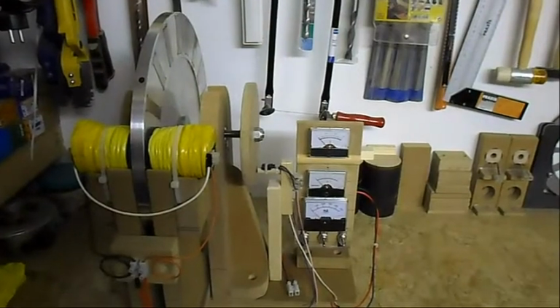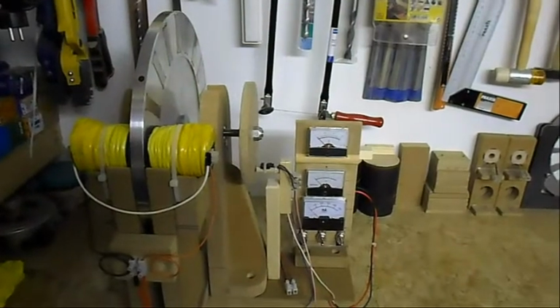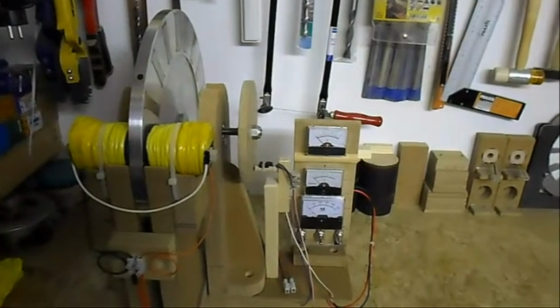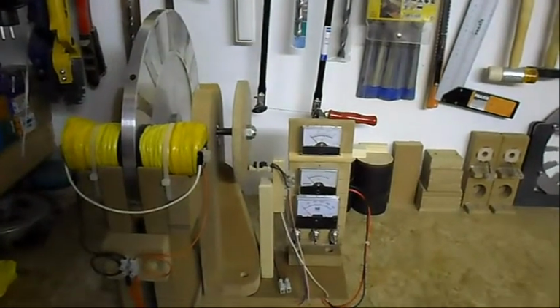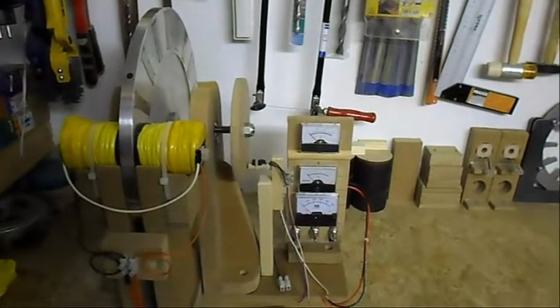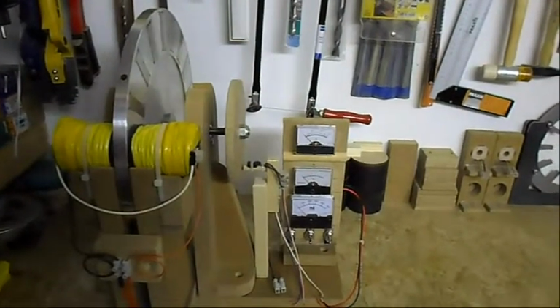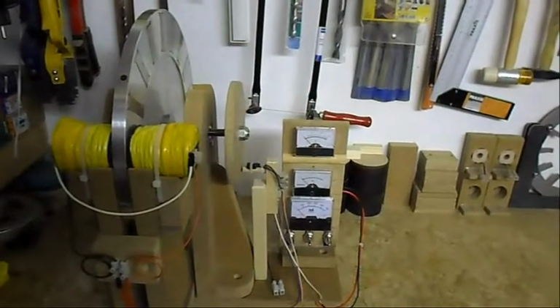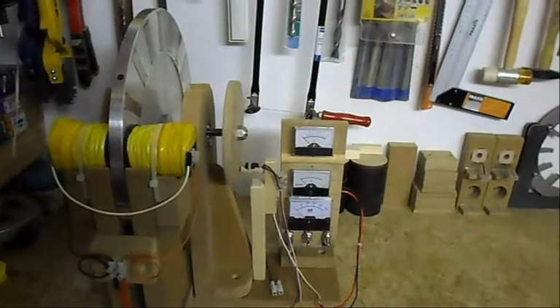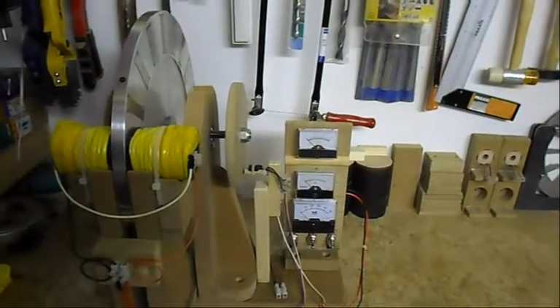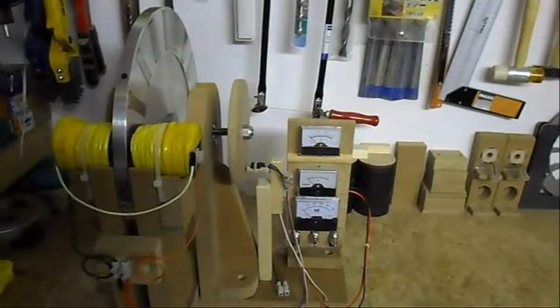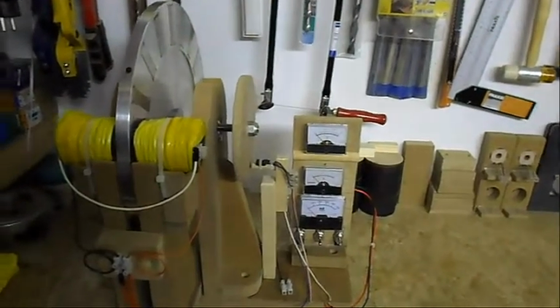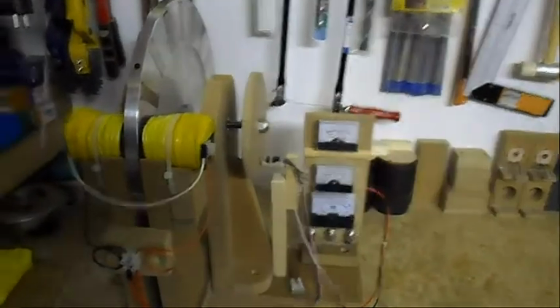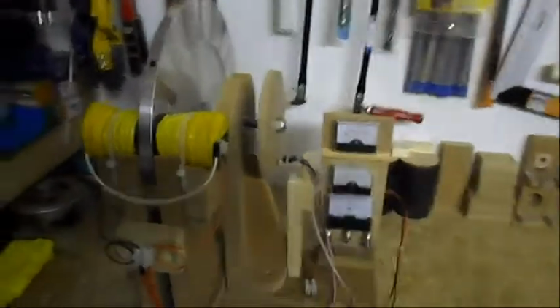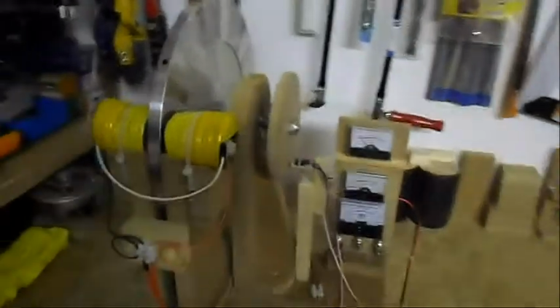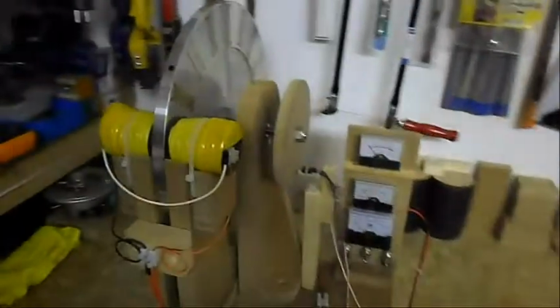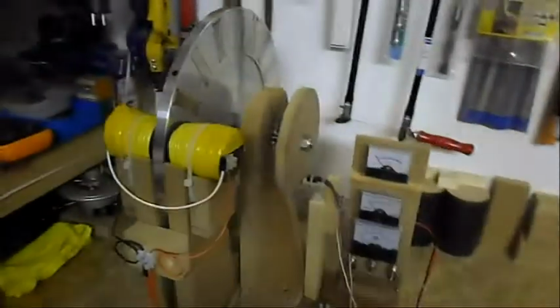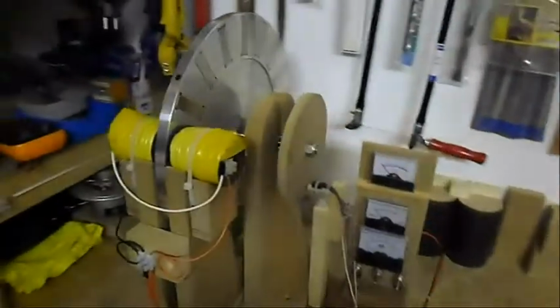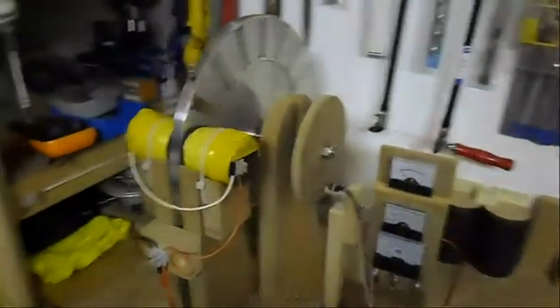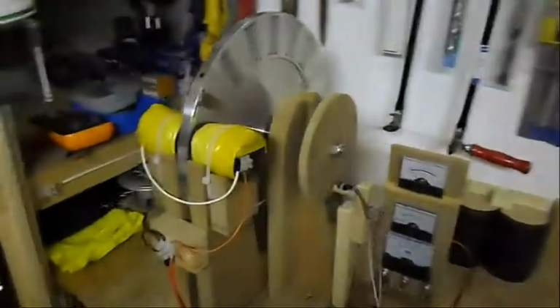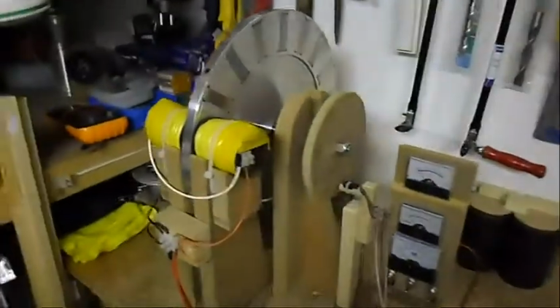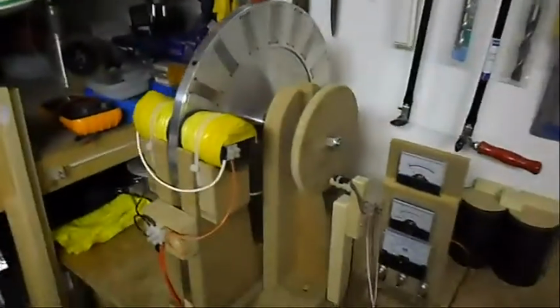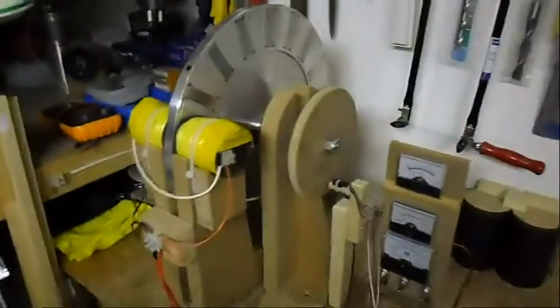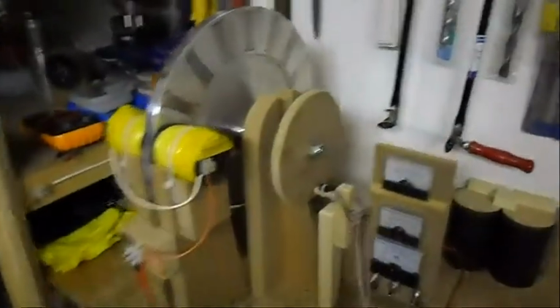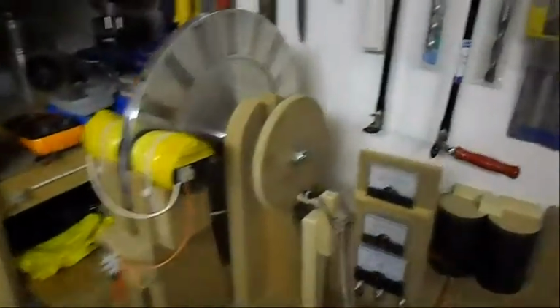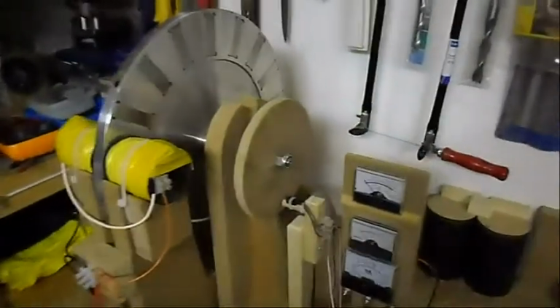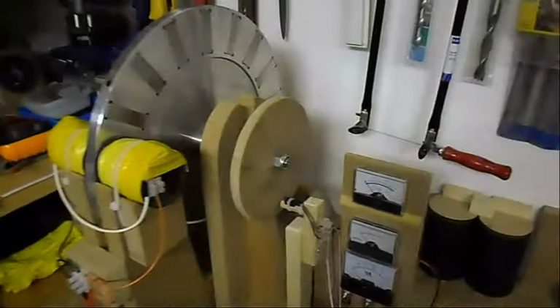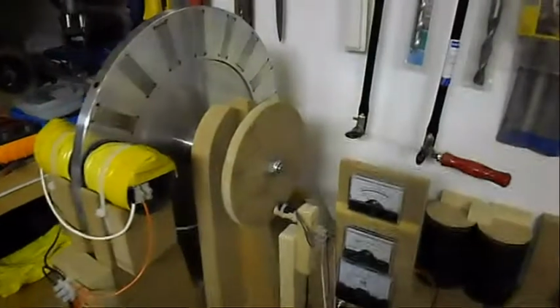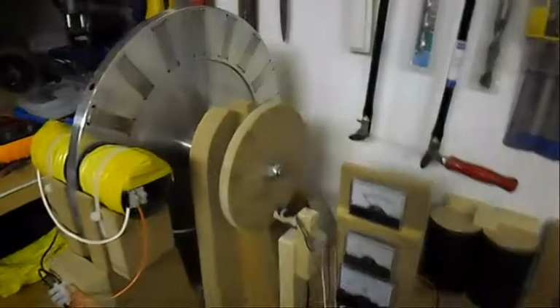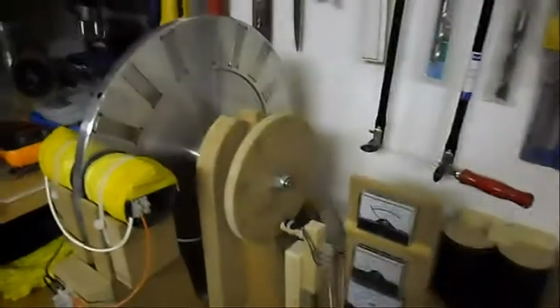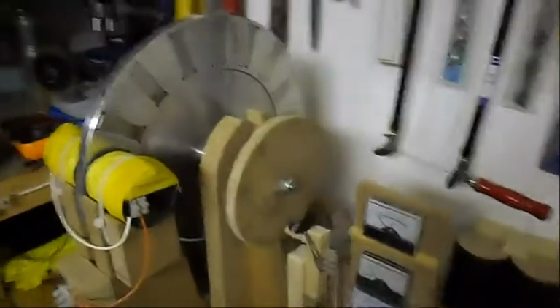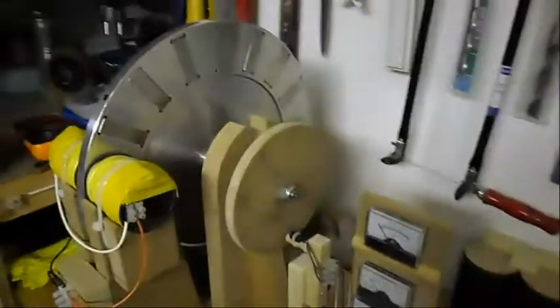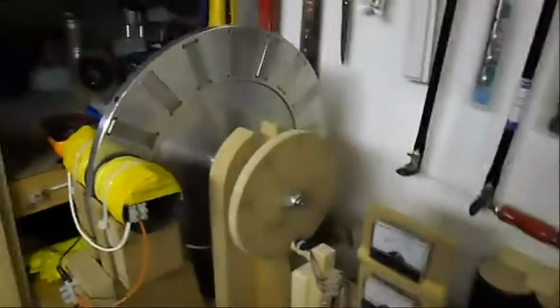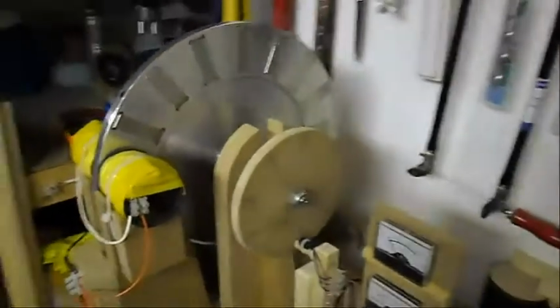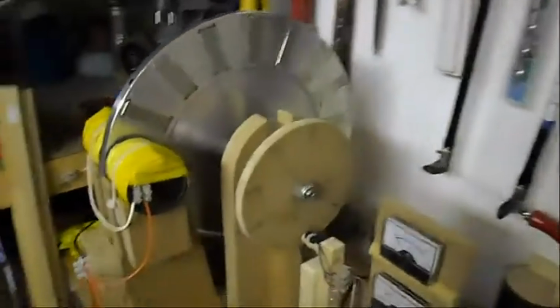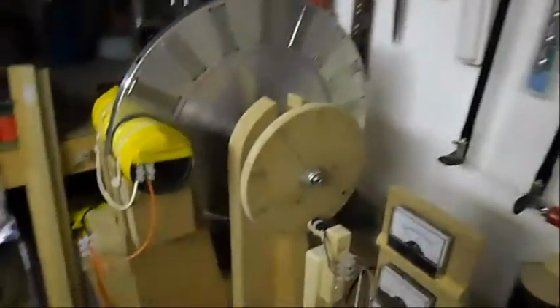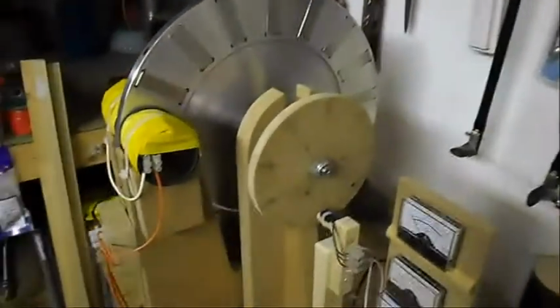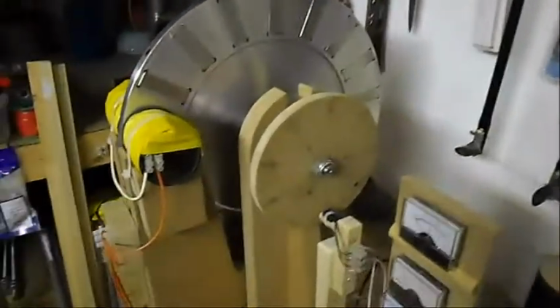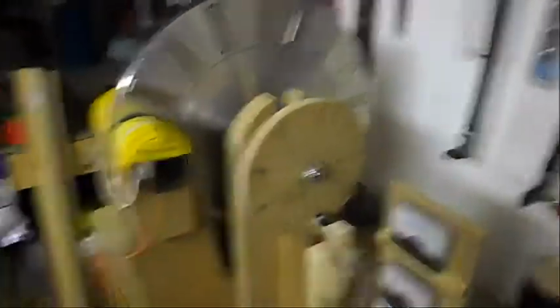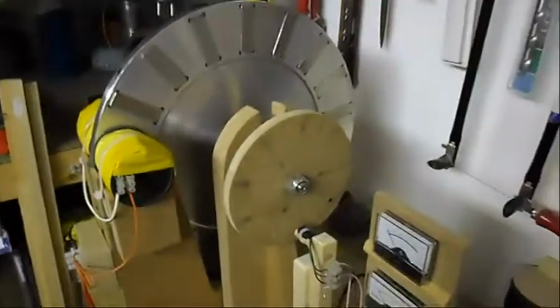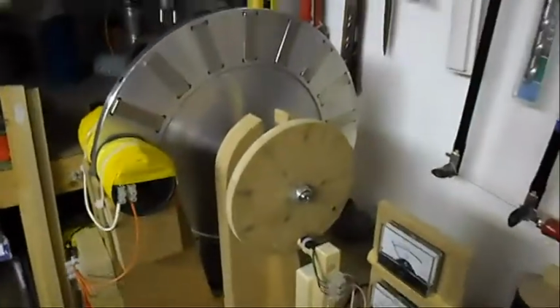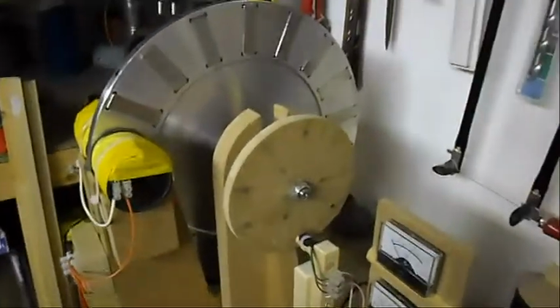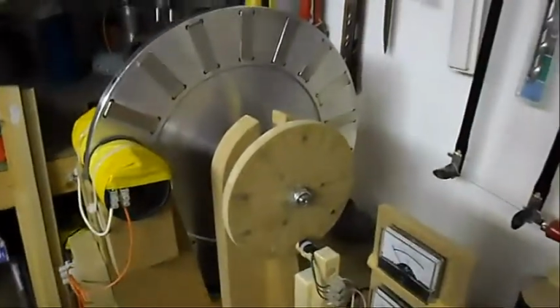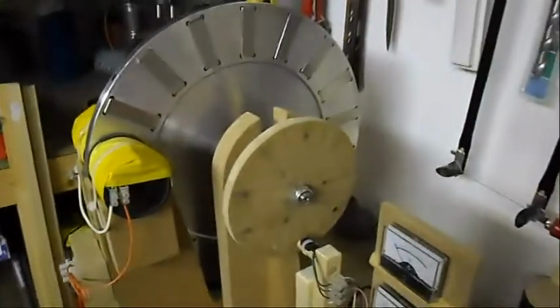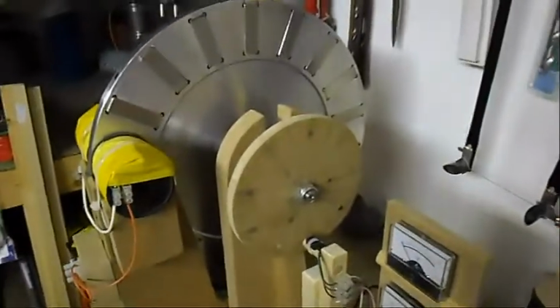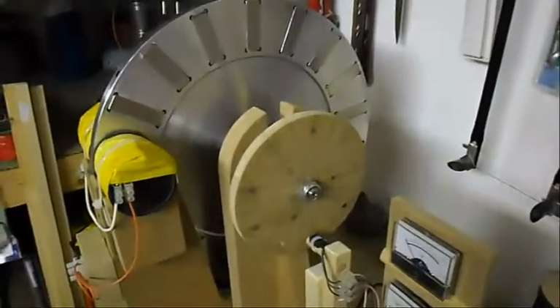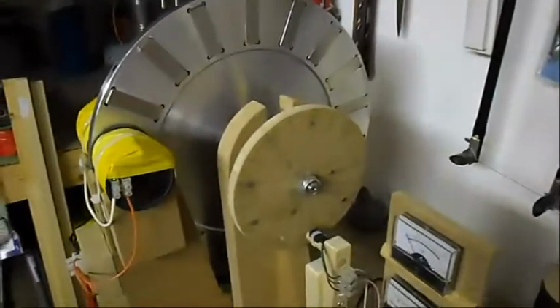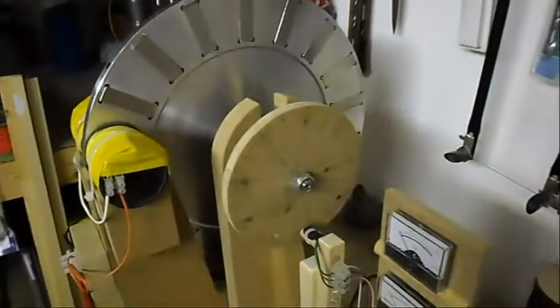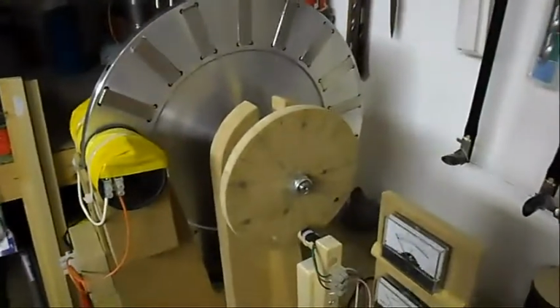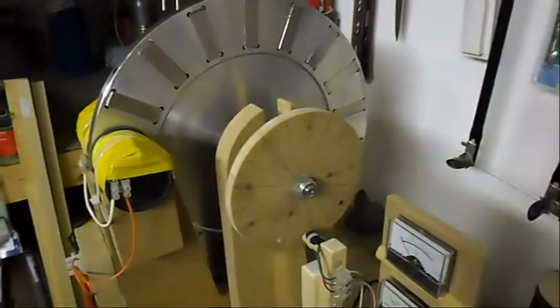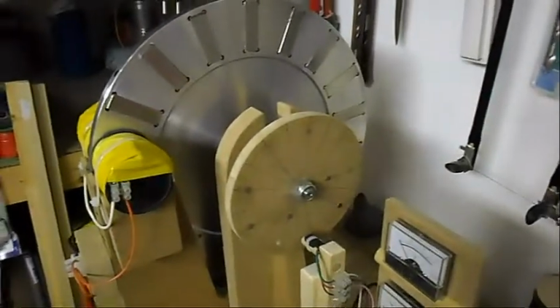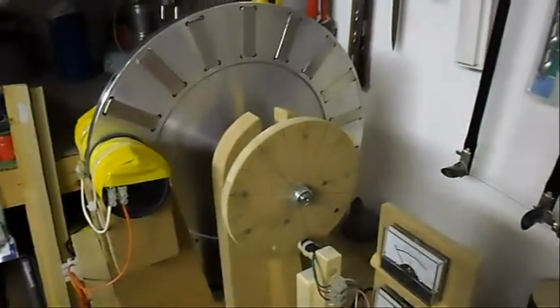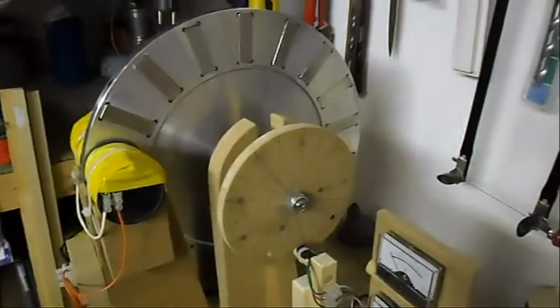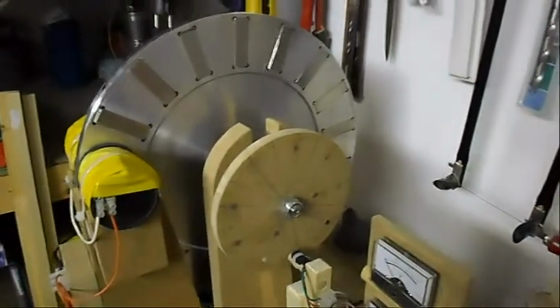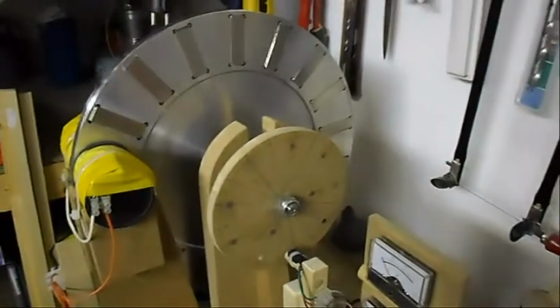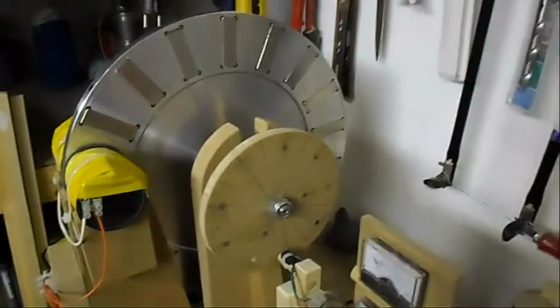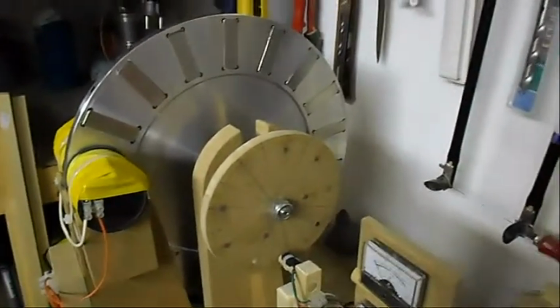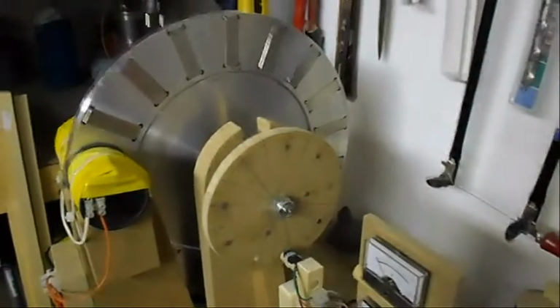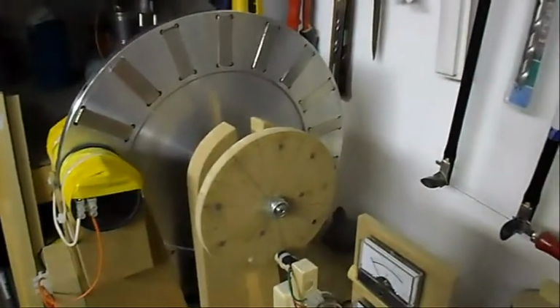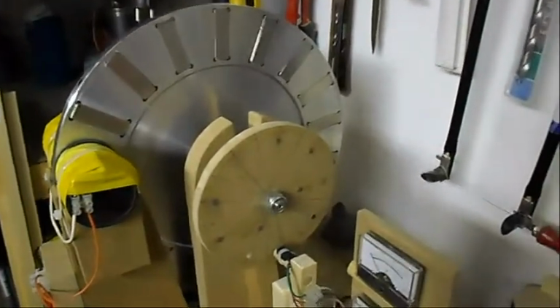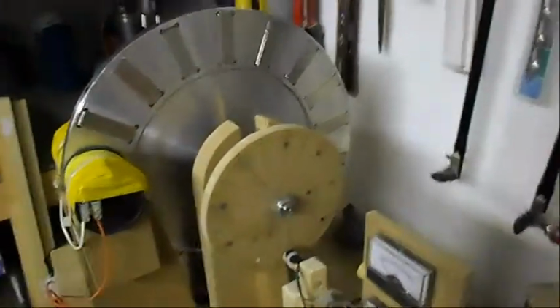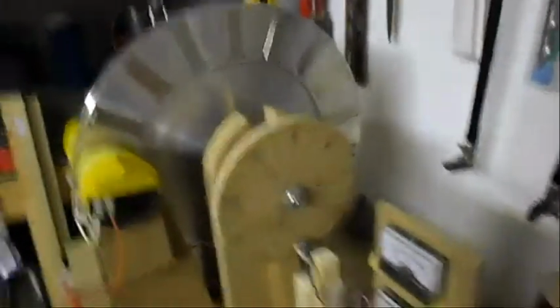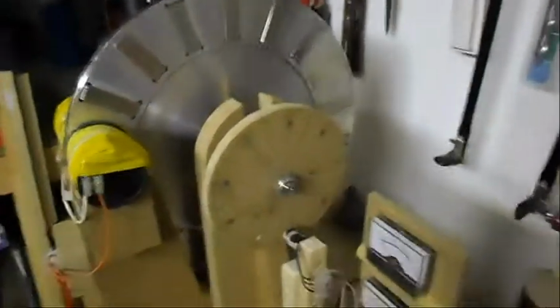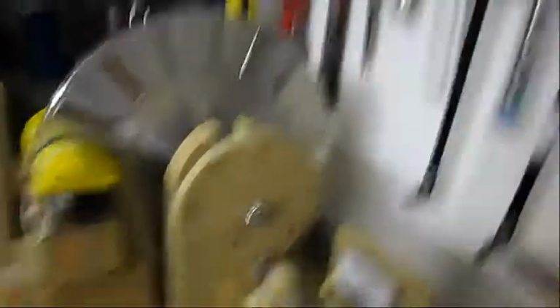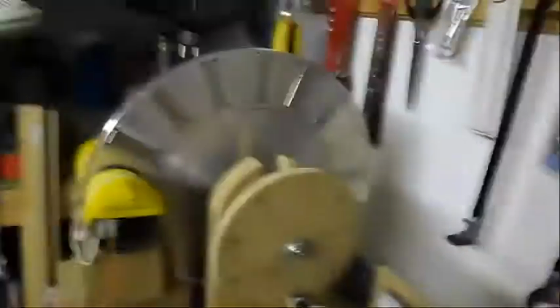Ladies and gentlemen, welcome. Today I'm going to show you just another pulse motor rebuild — nothing special as usual.